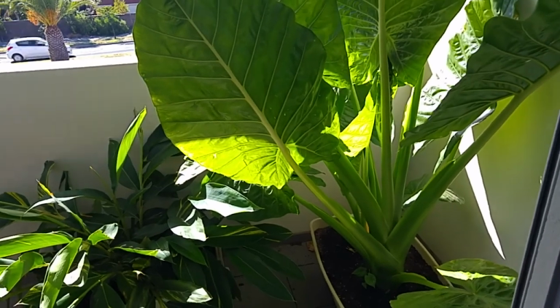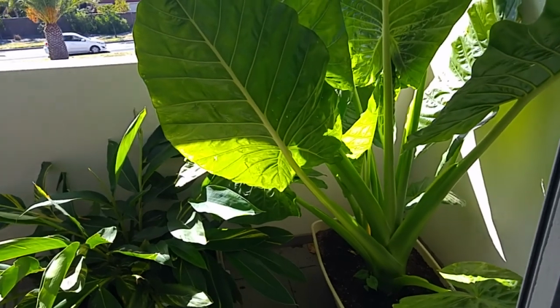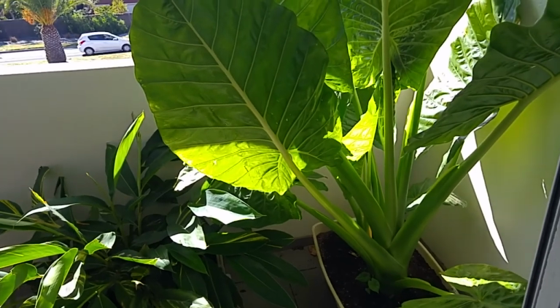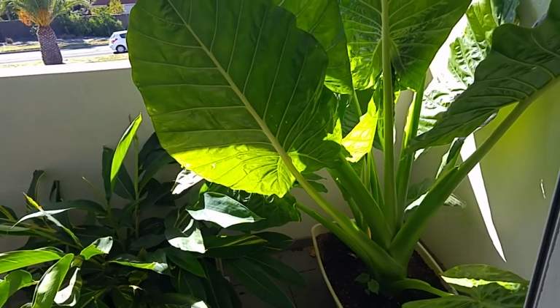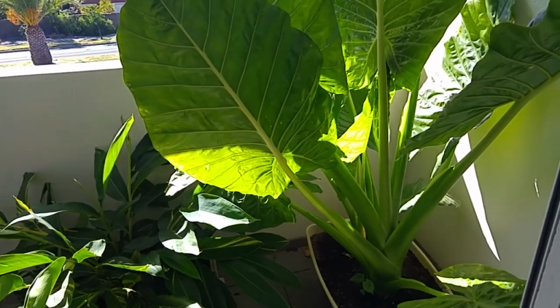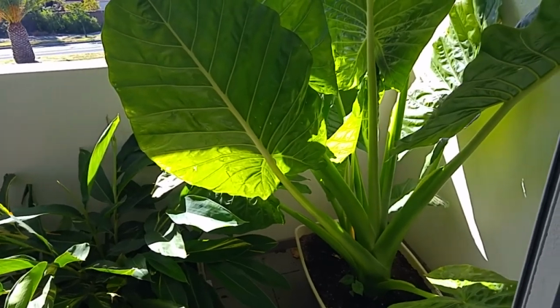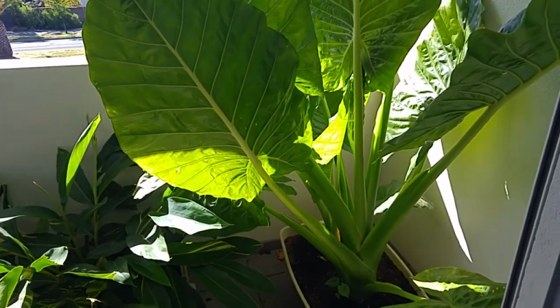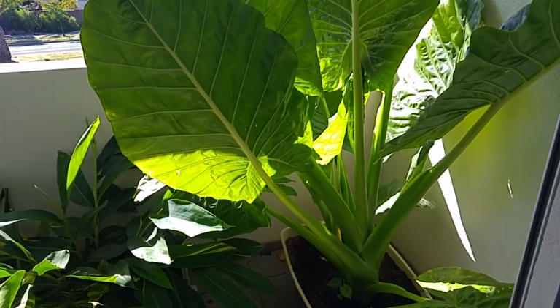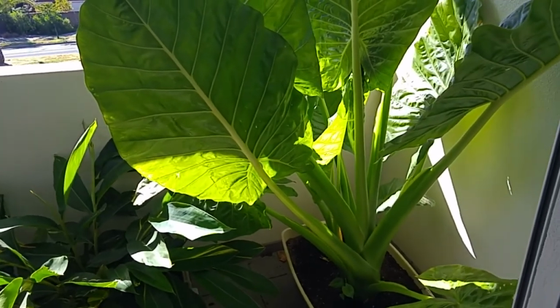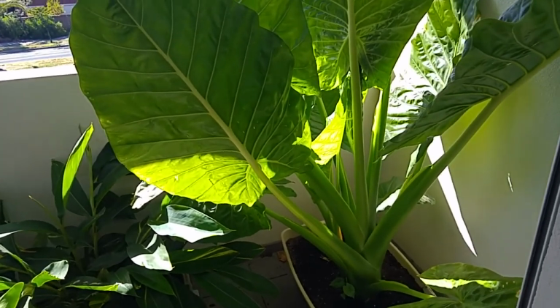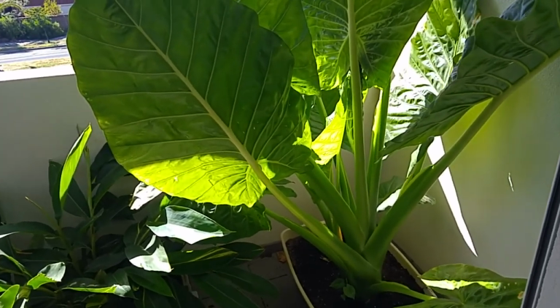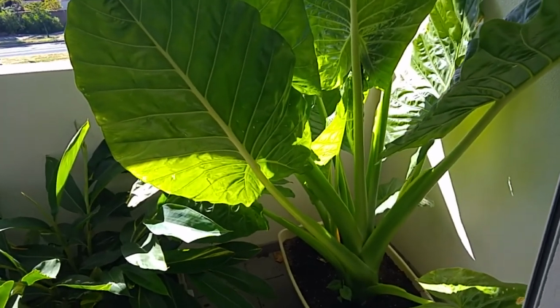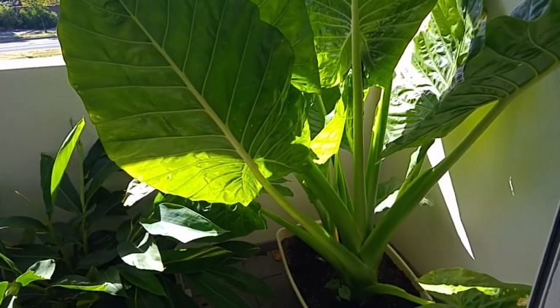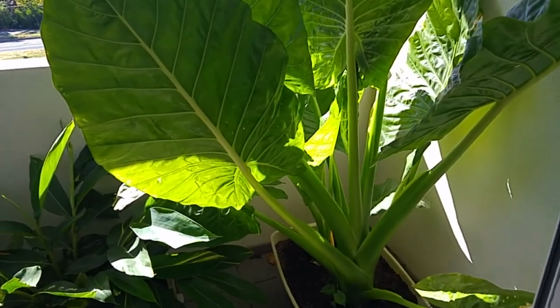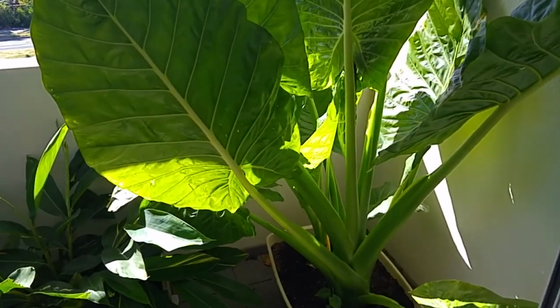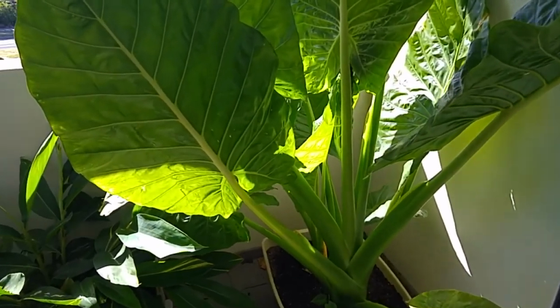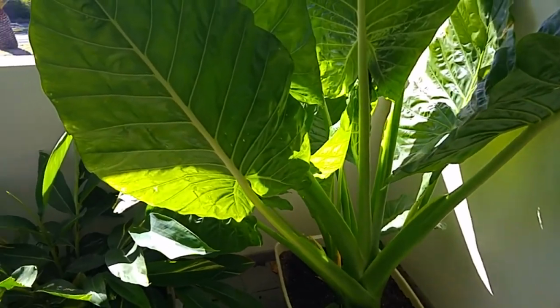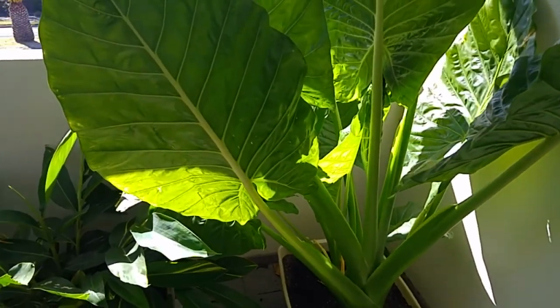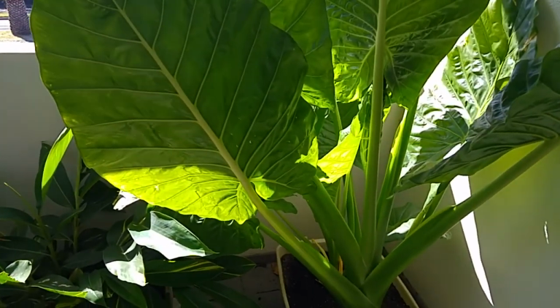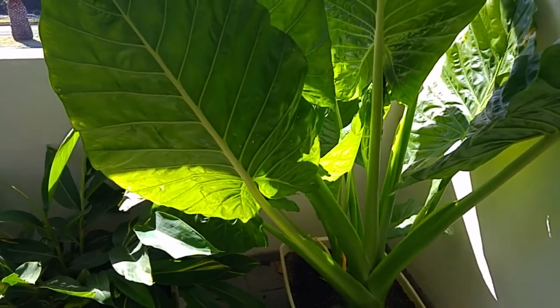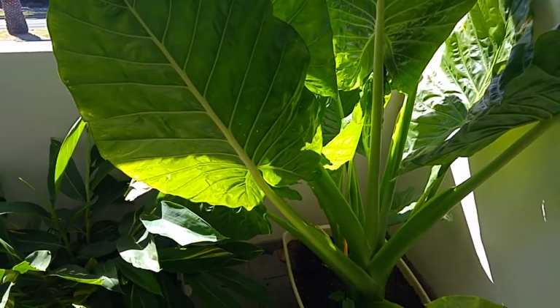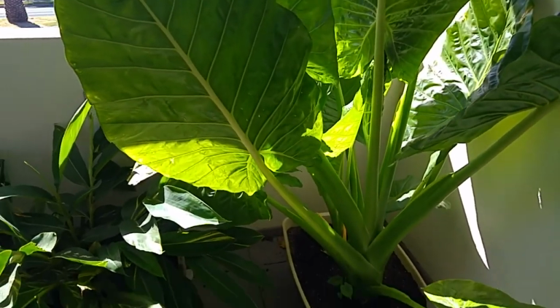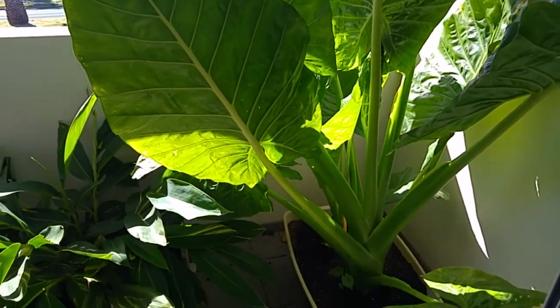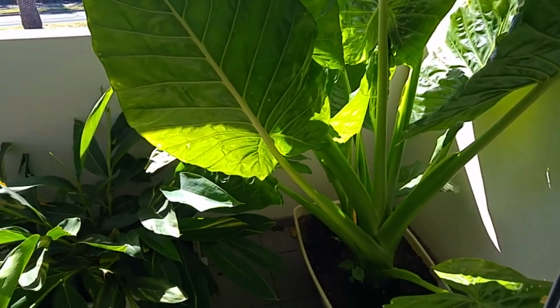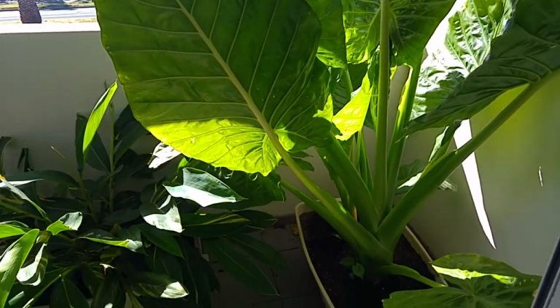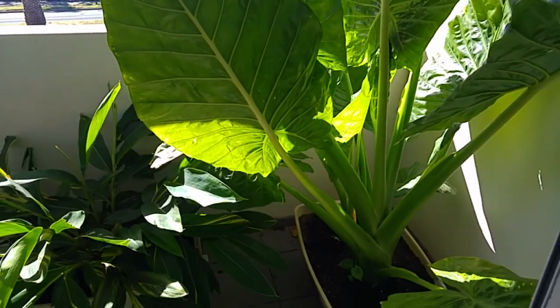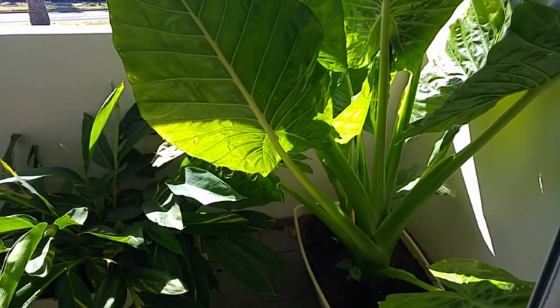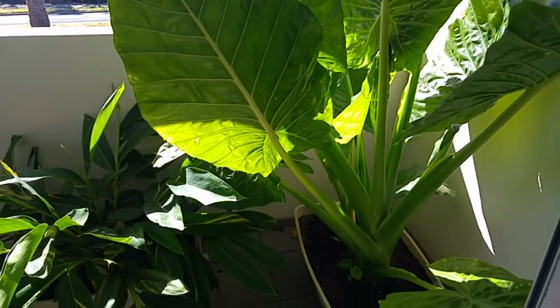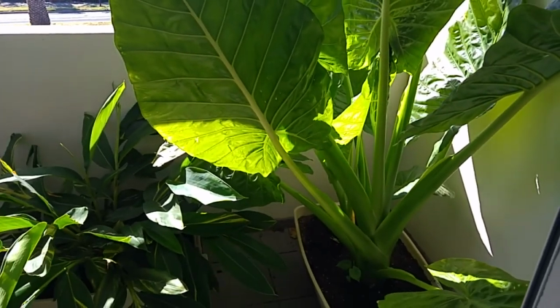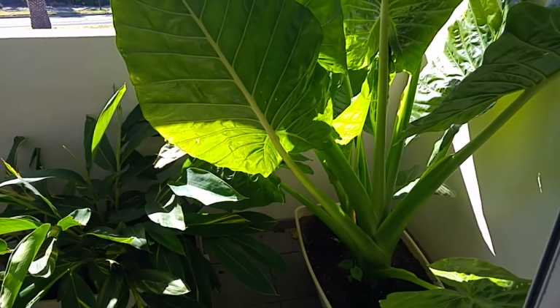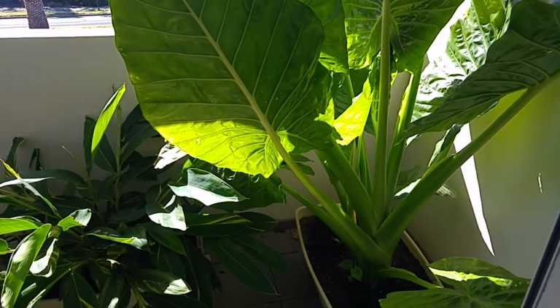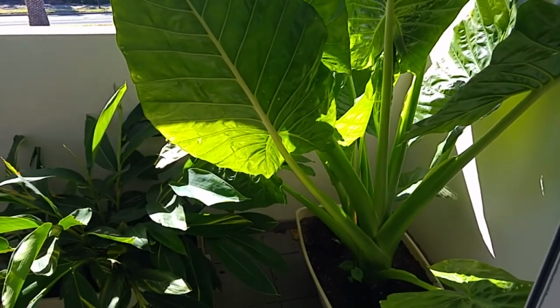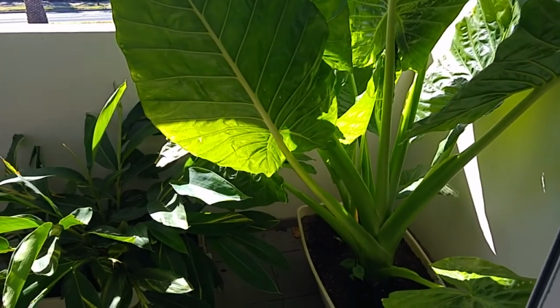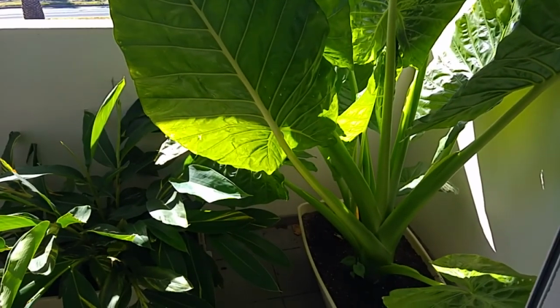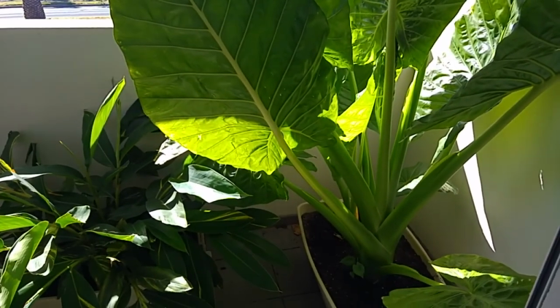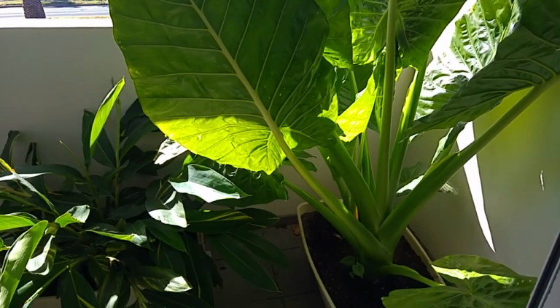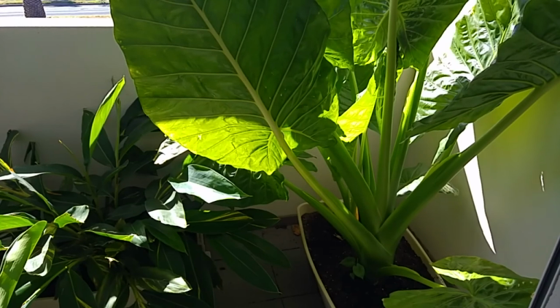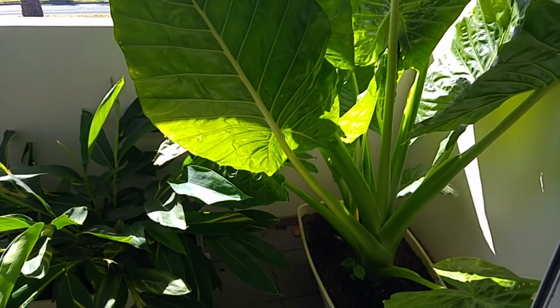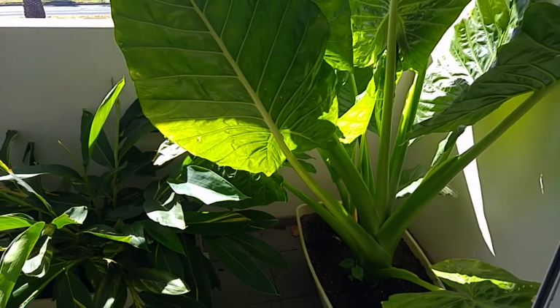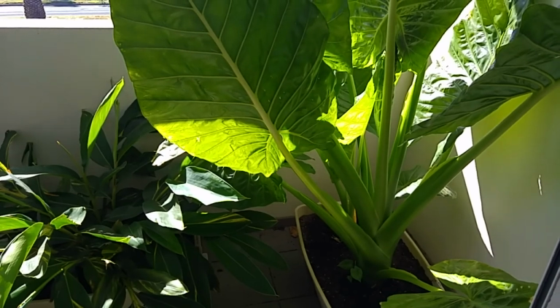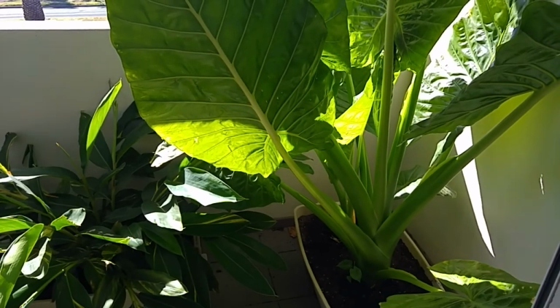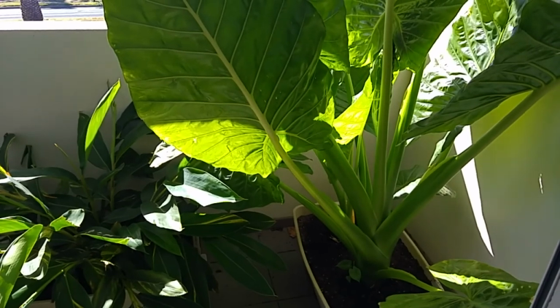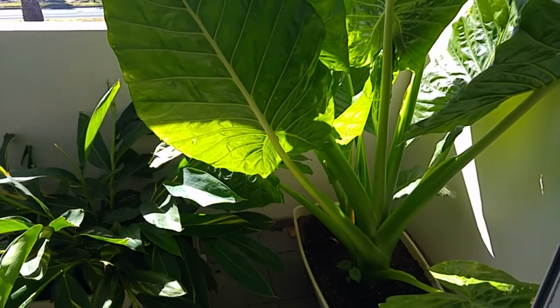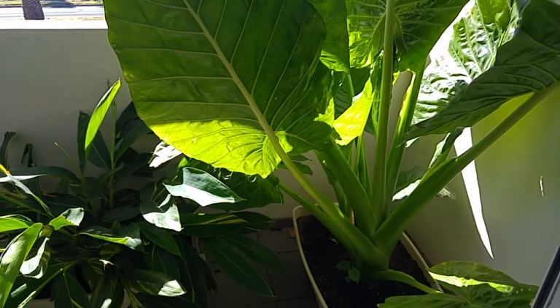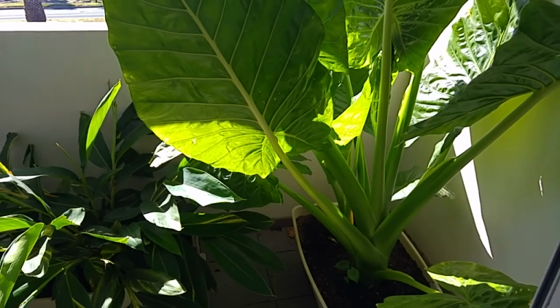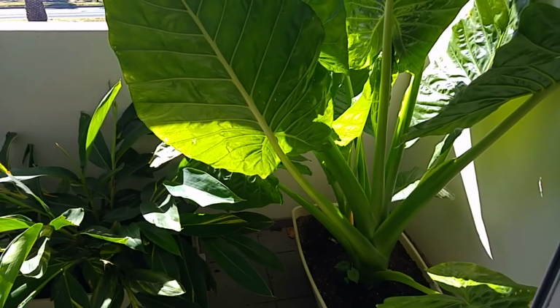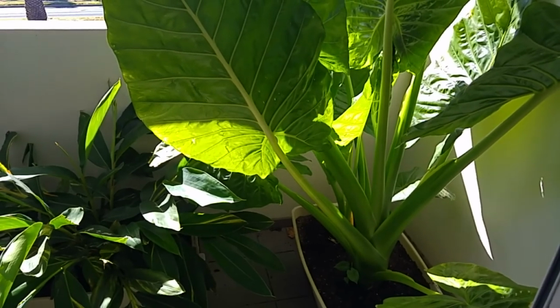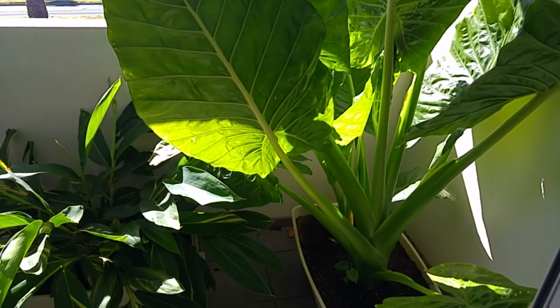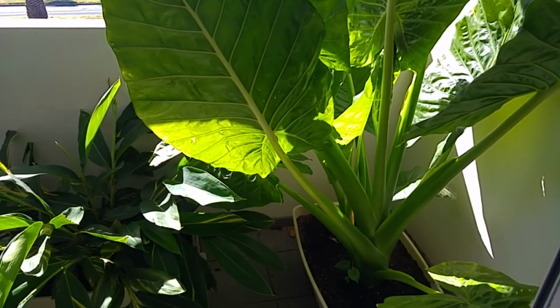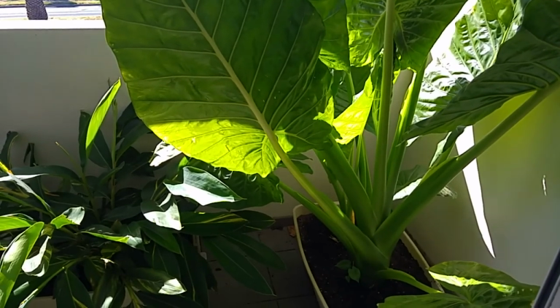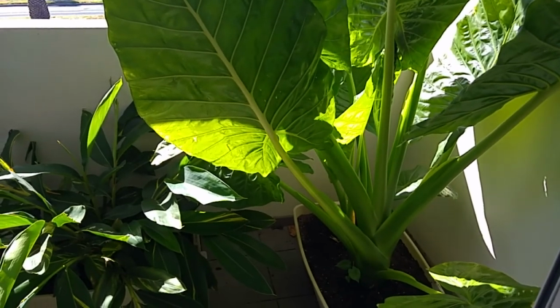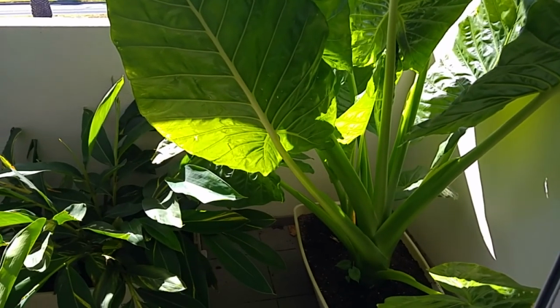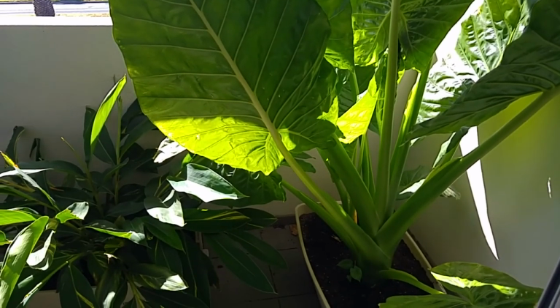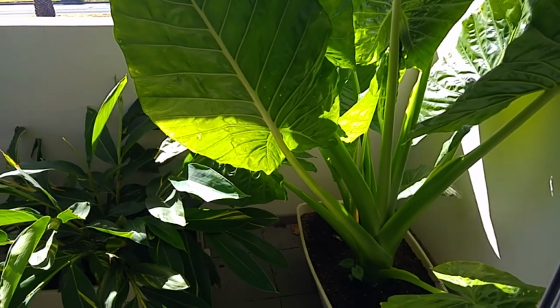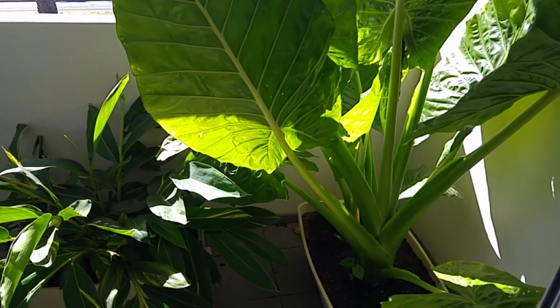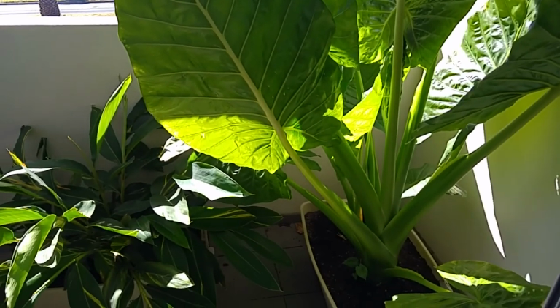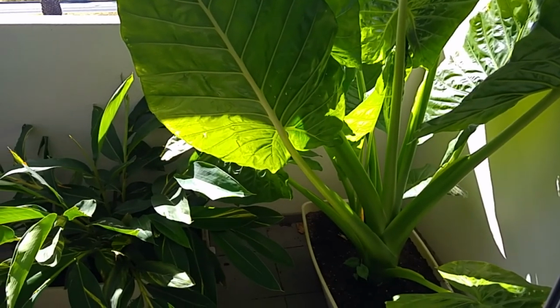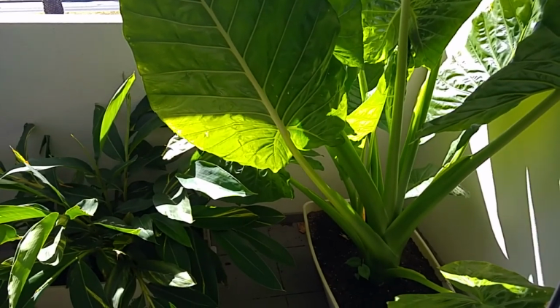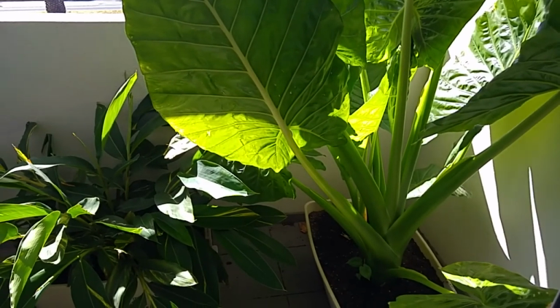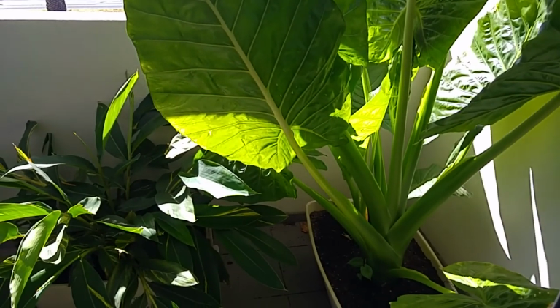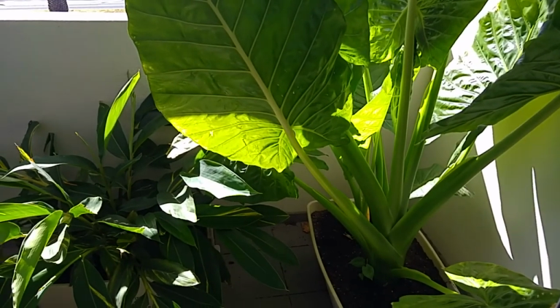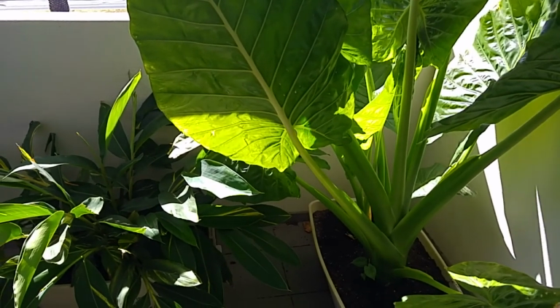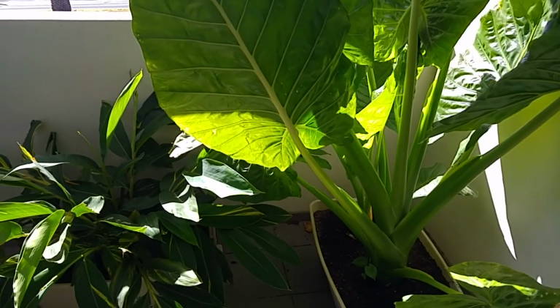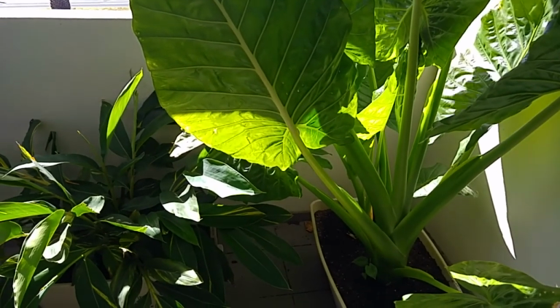Hi gardeners, welcome to the balcony. Today we're going to move the alocasia from the balcony to our backyard.